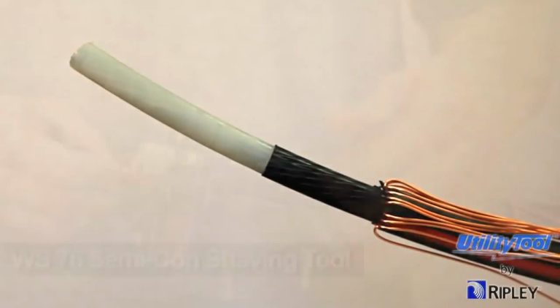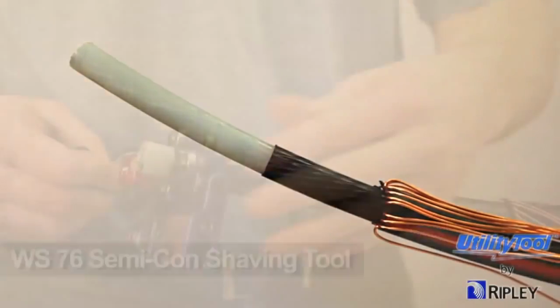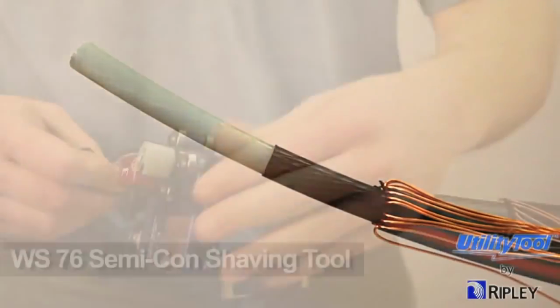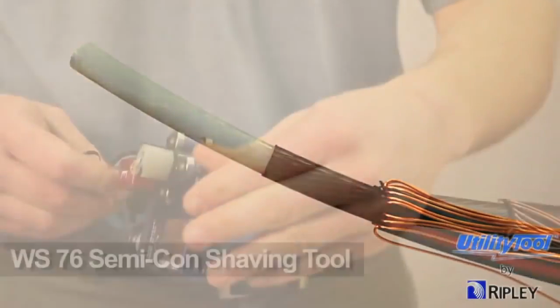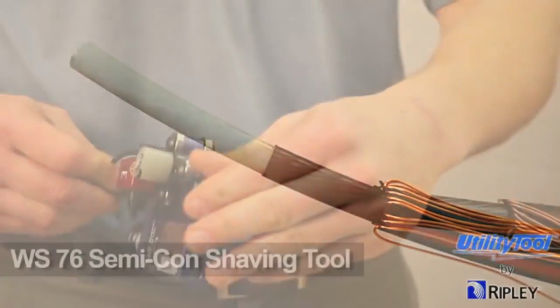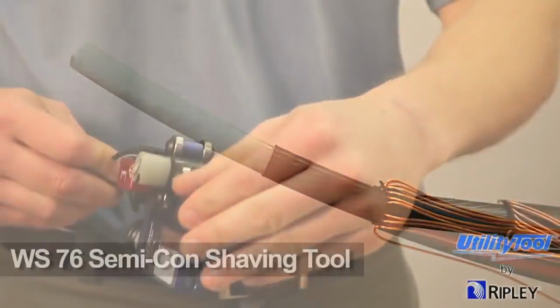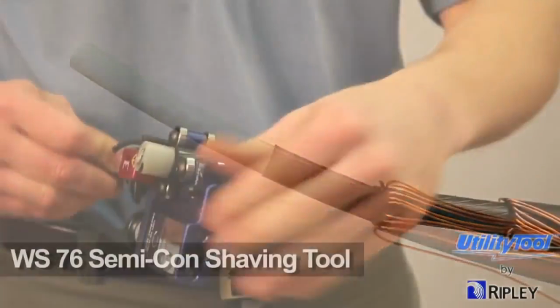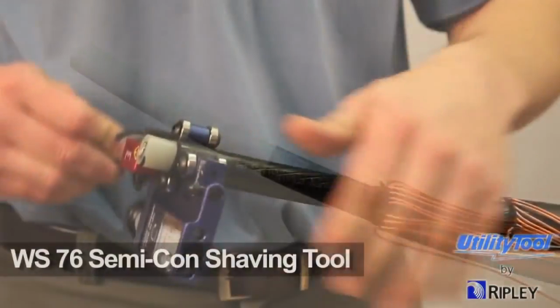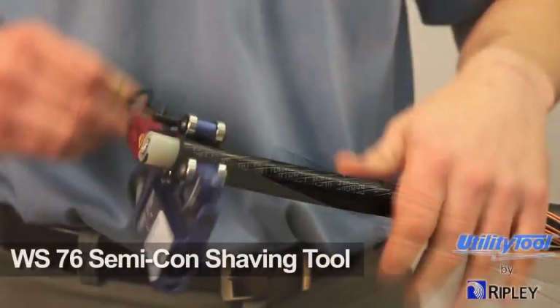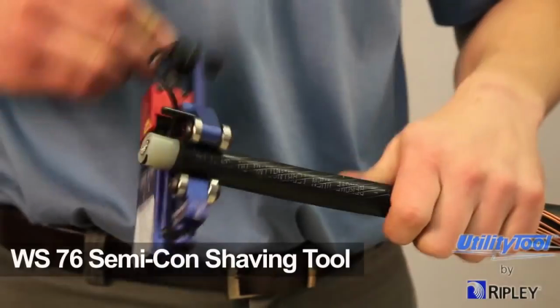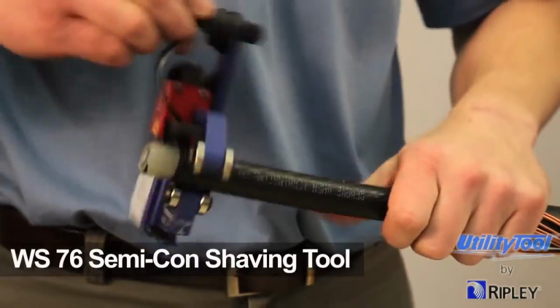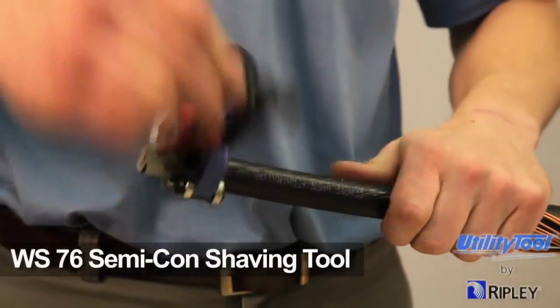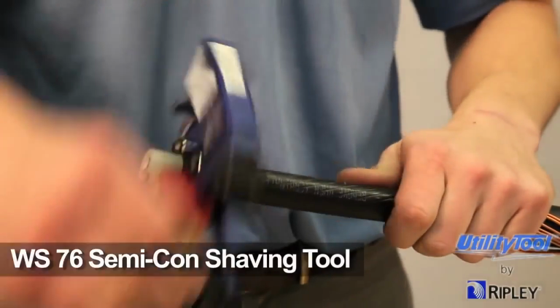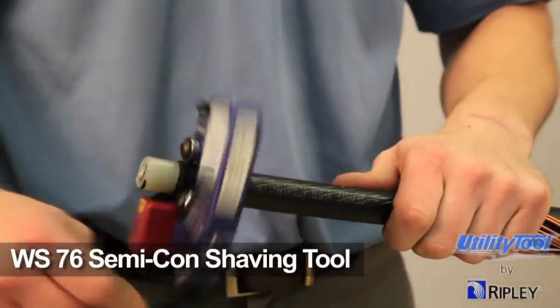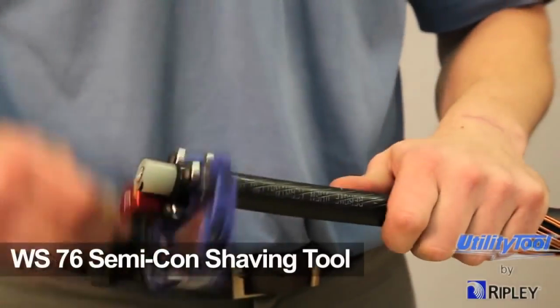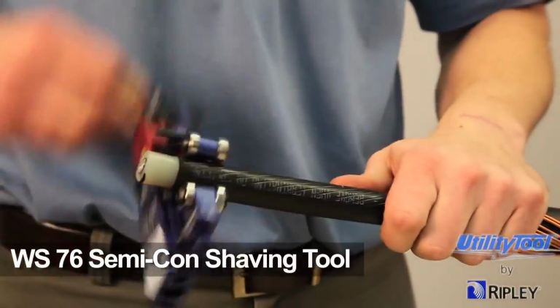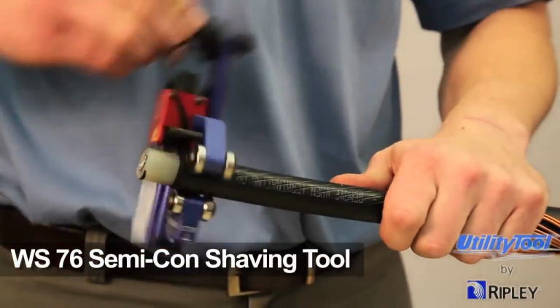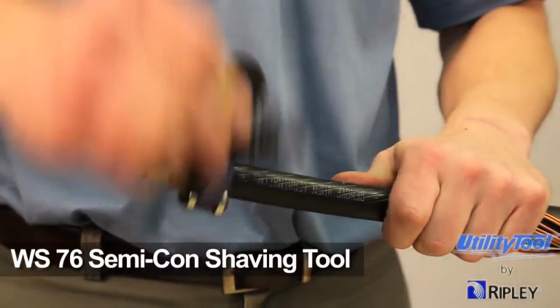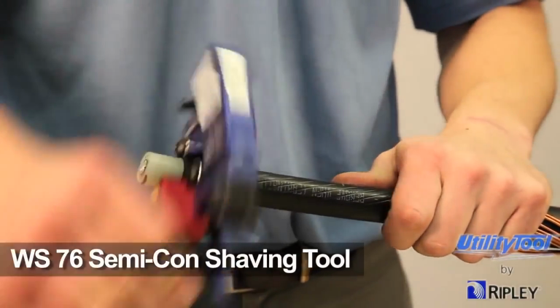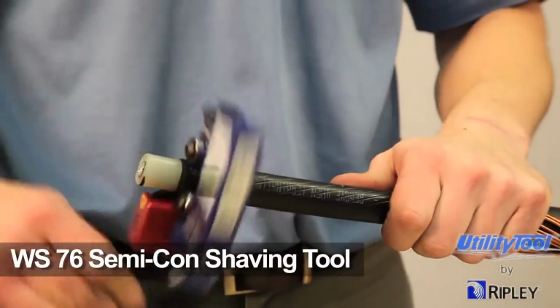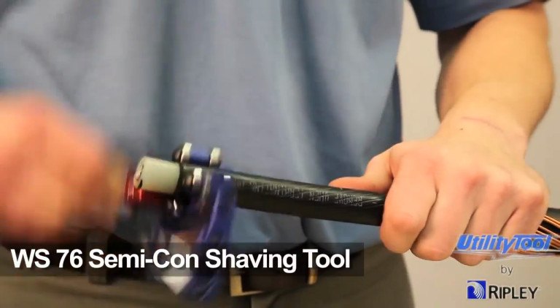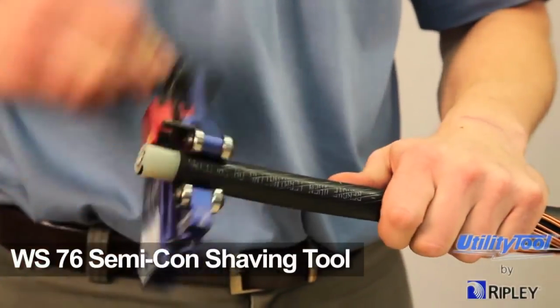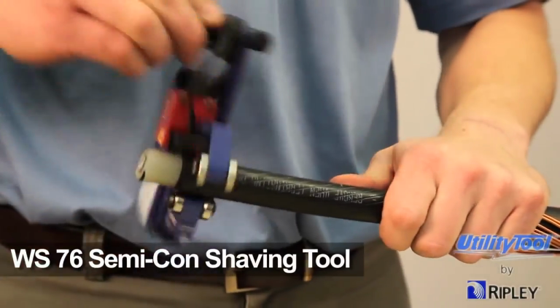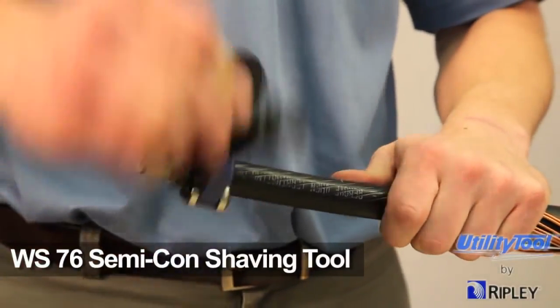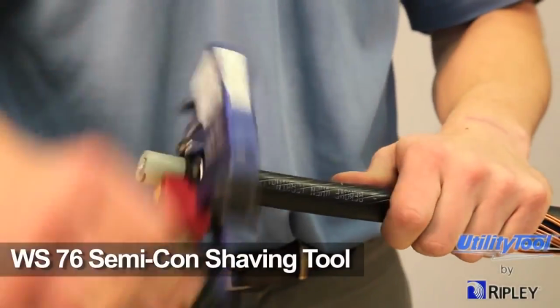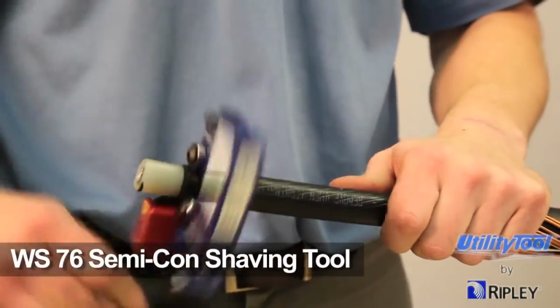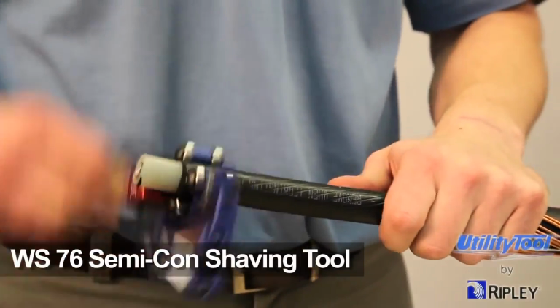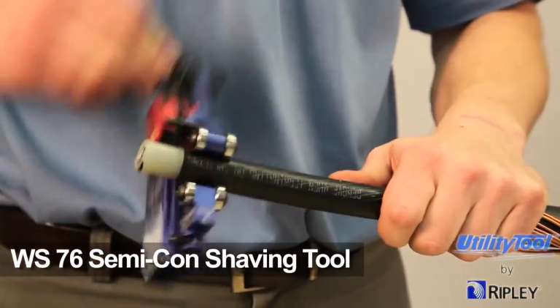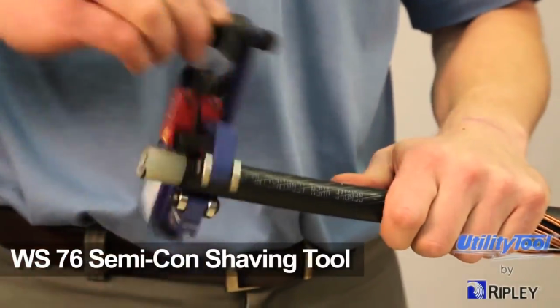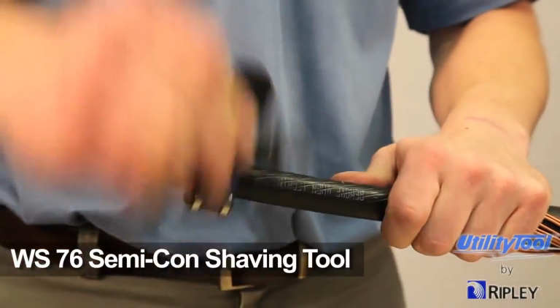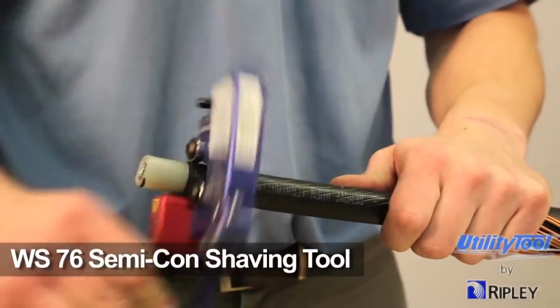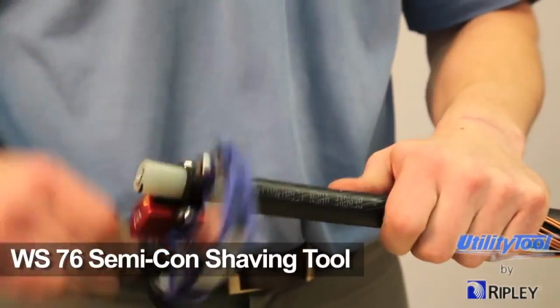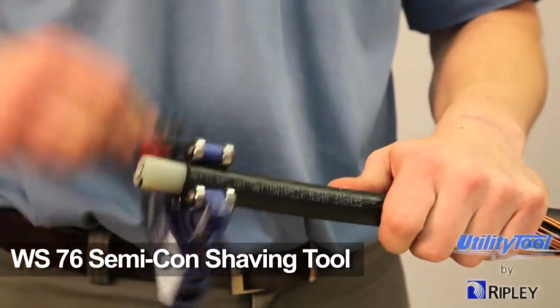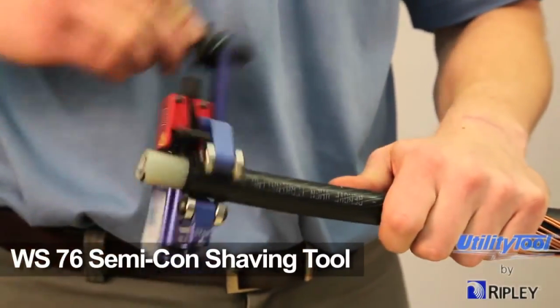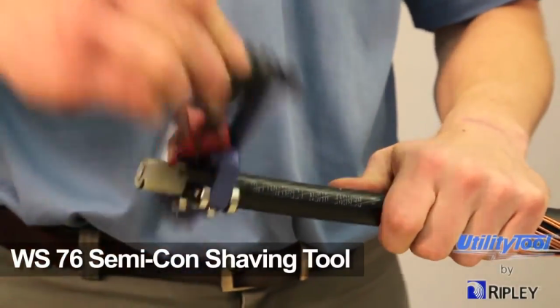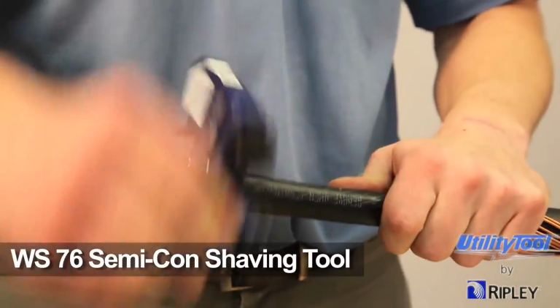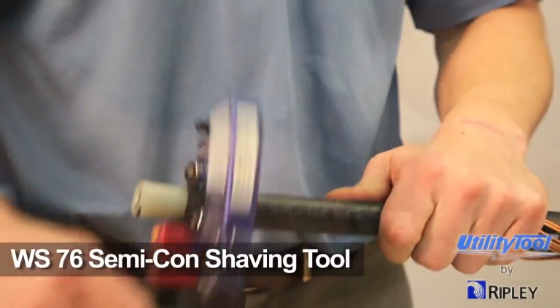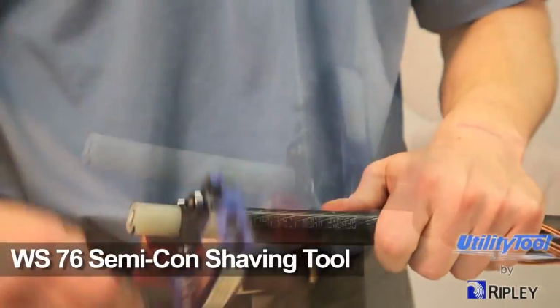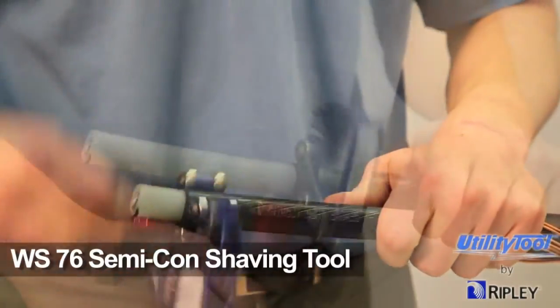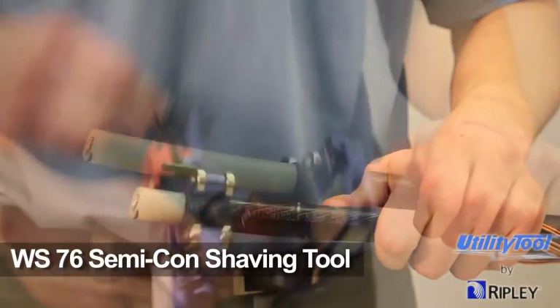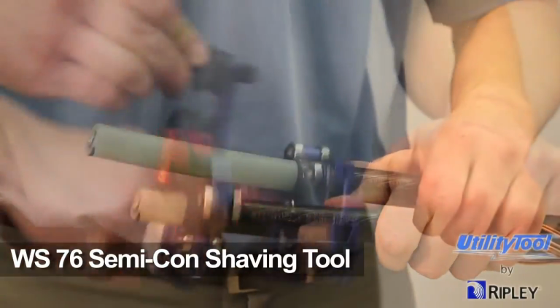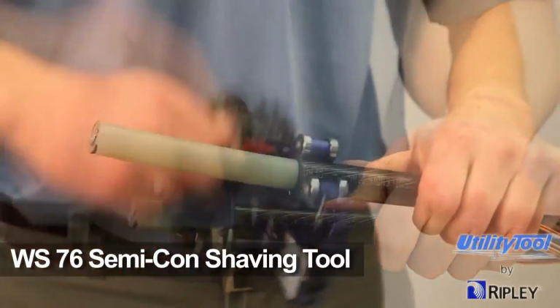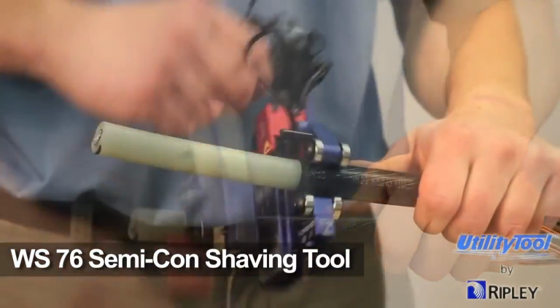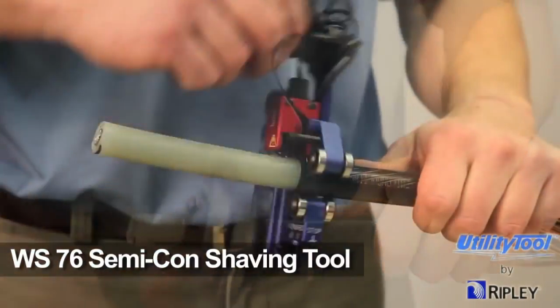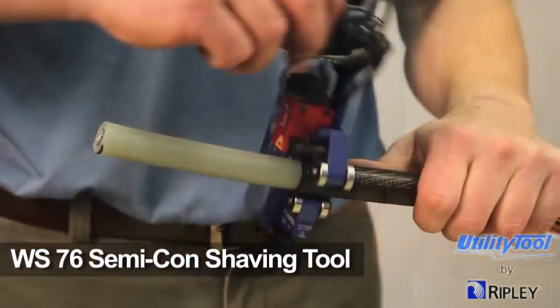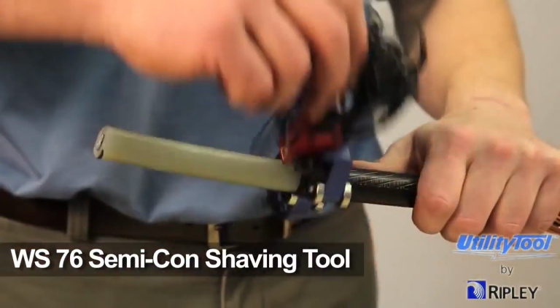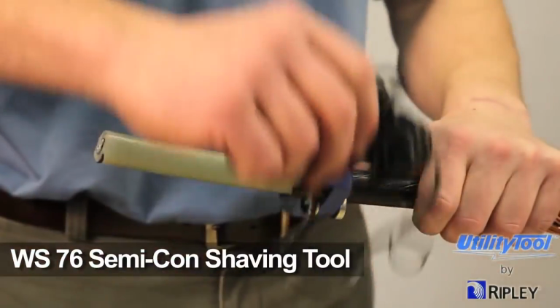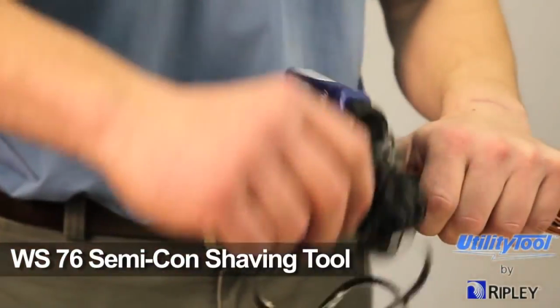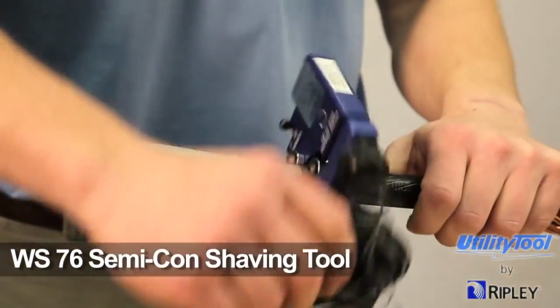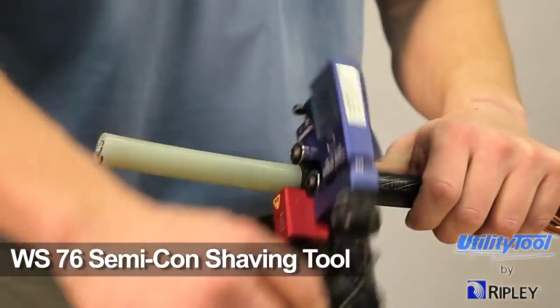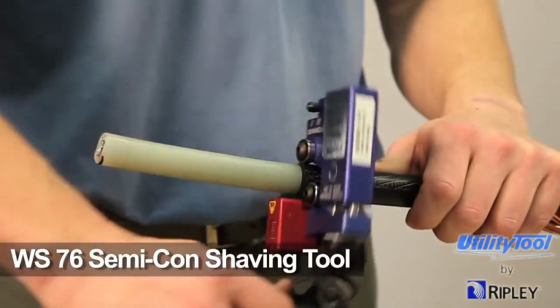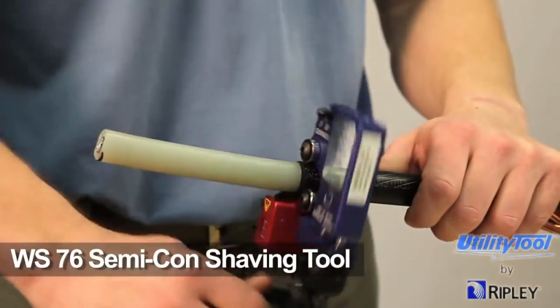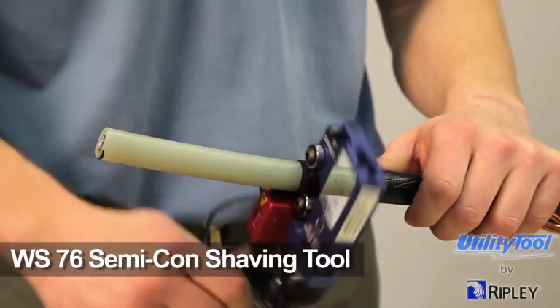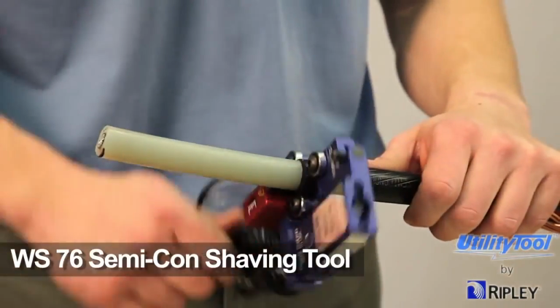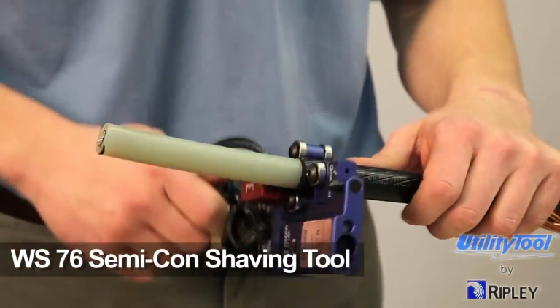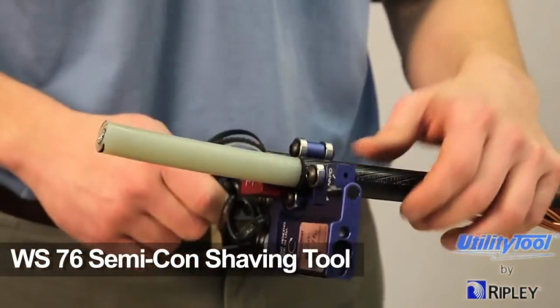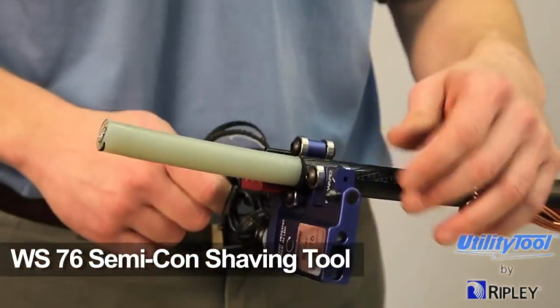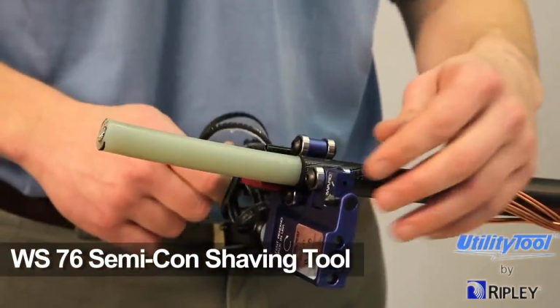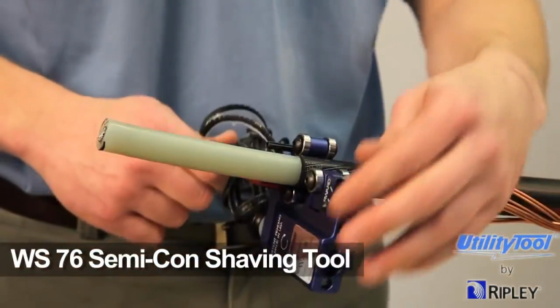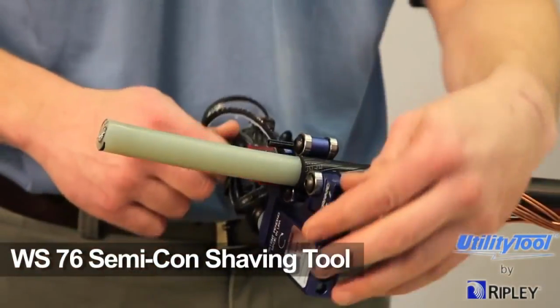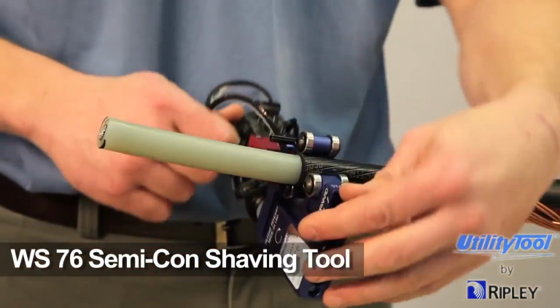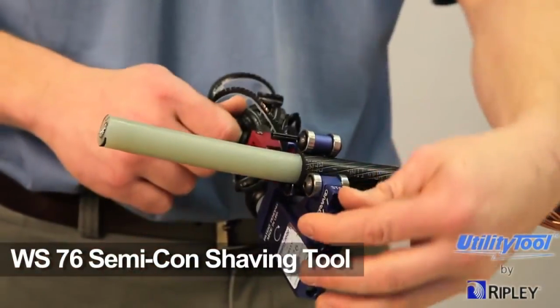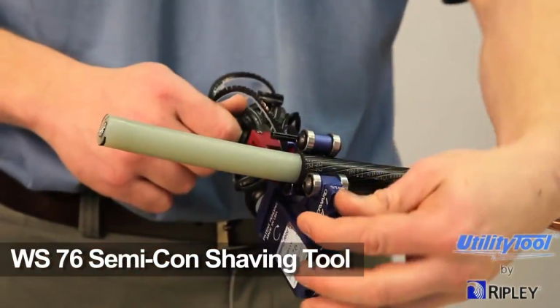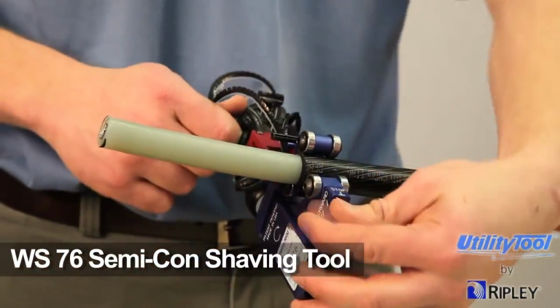For bonded semi-con cable, the WS76 semi-con shaving tool should be used.